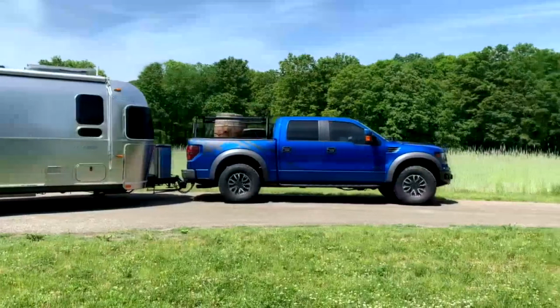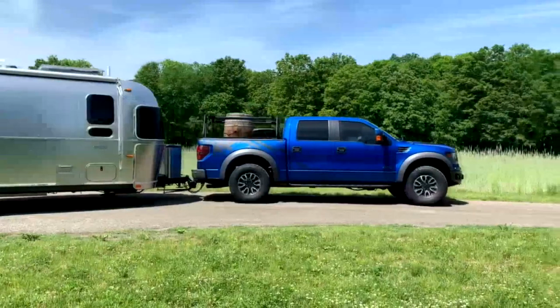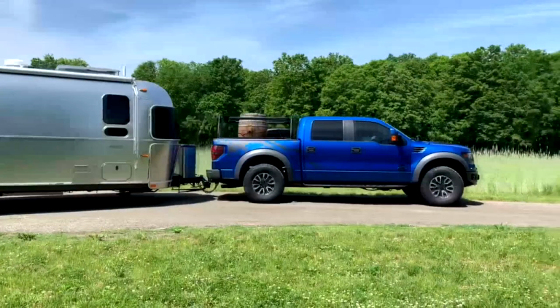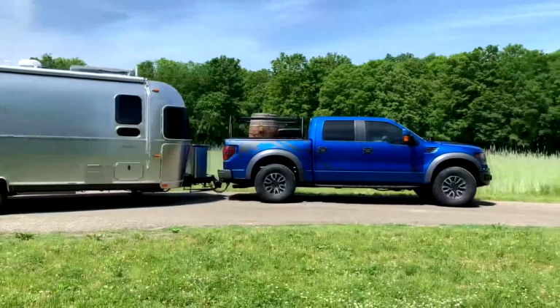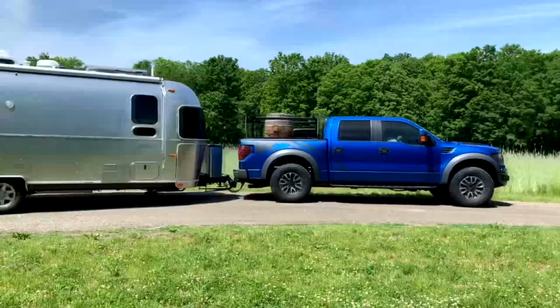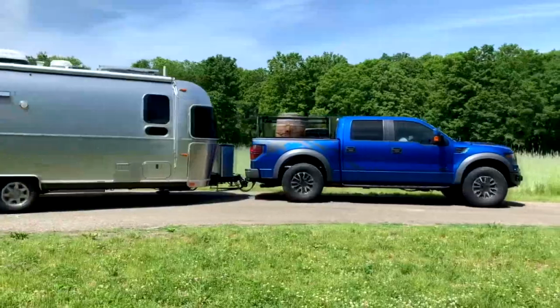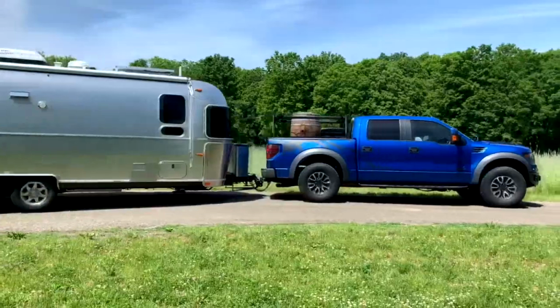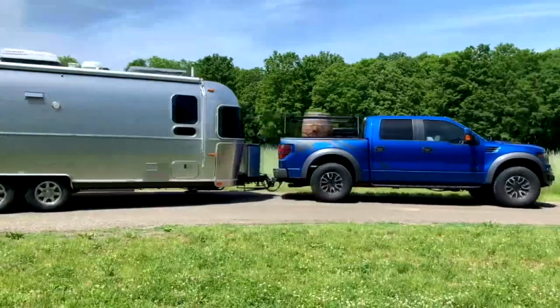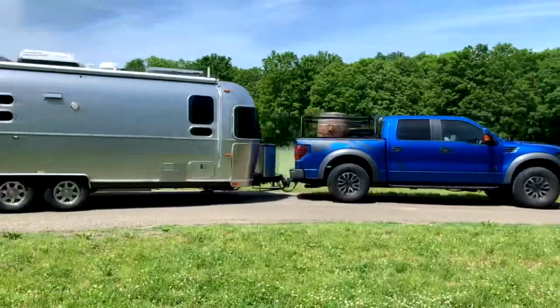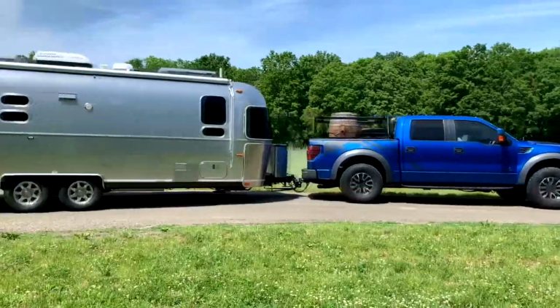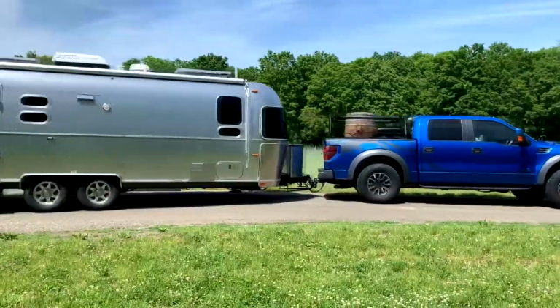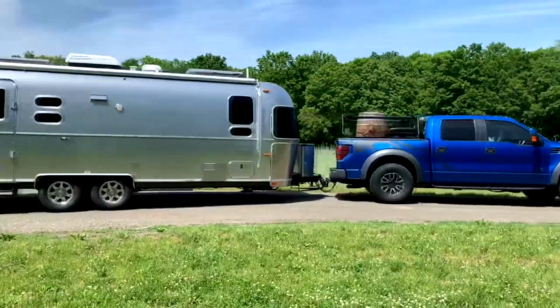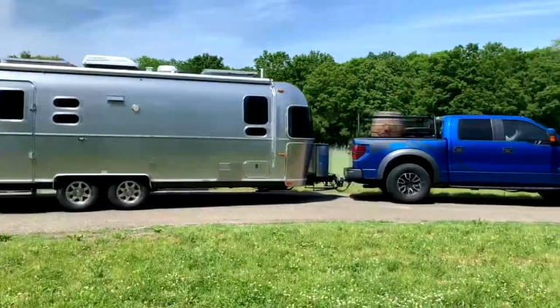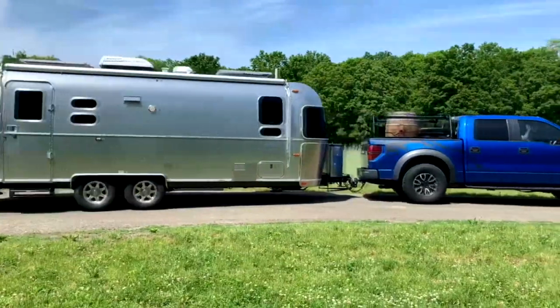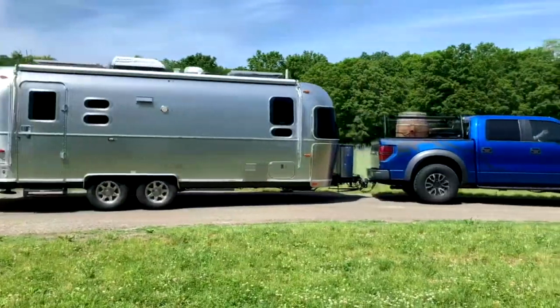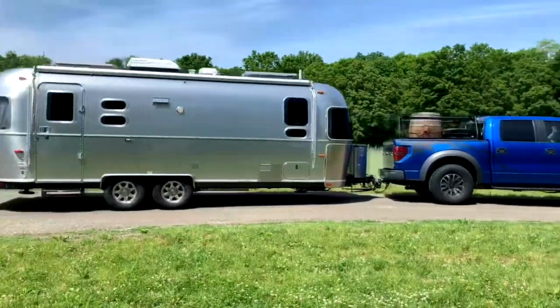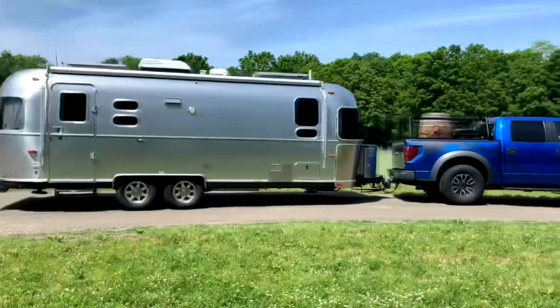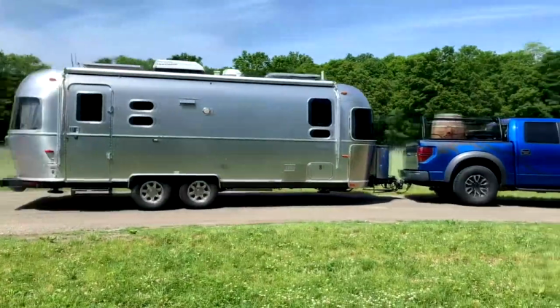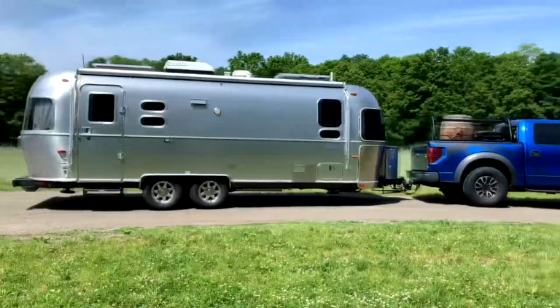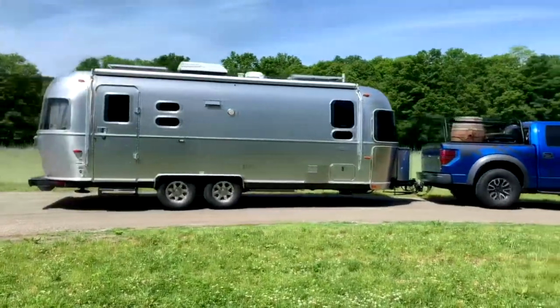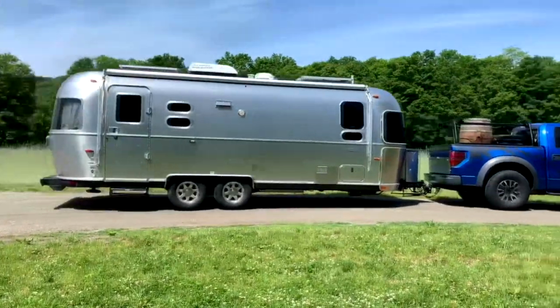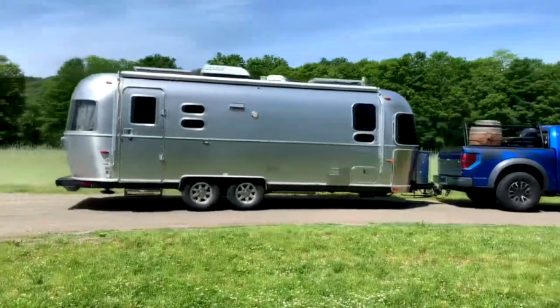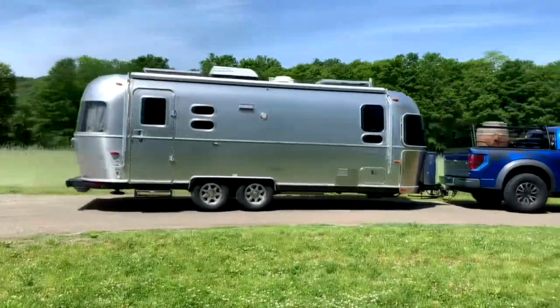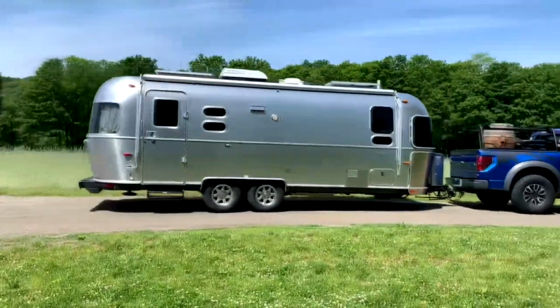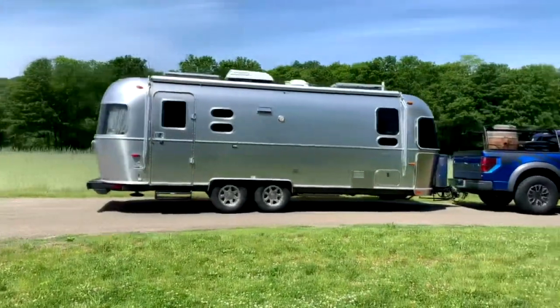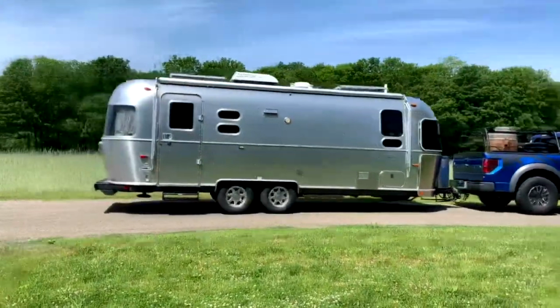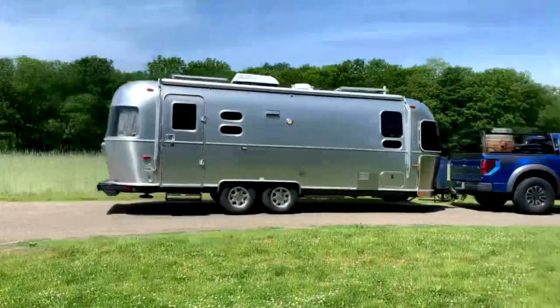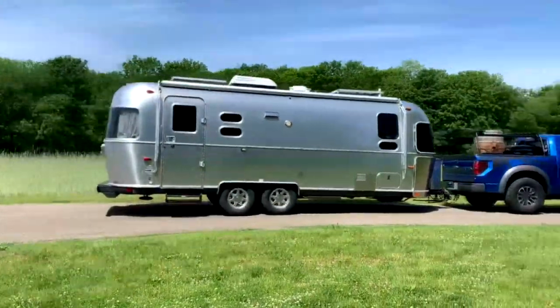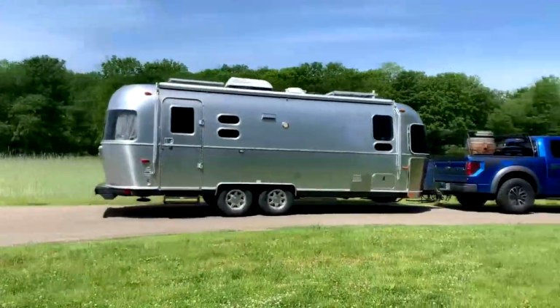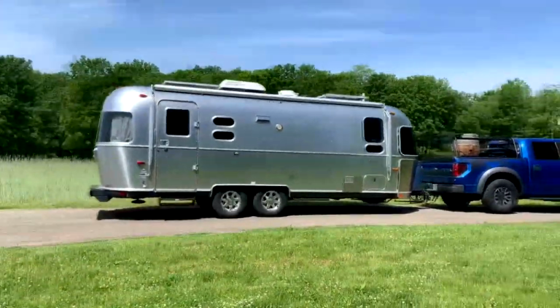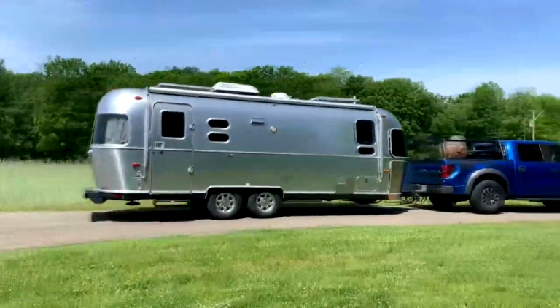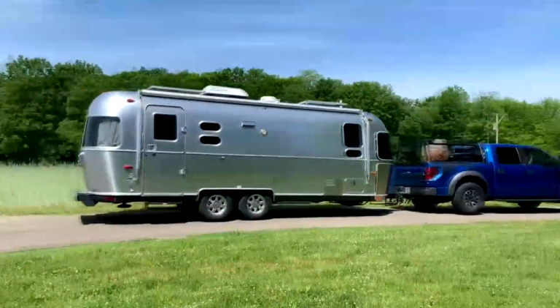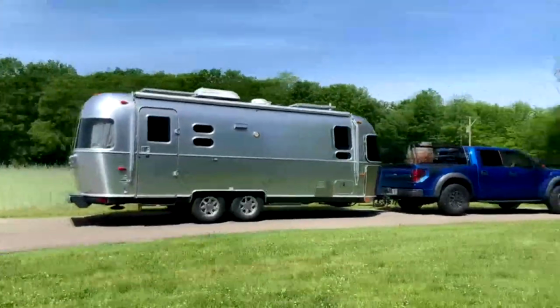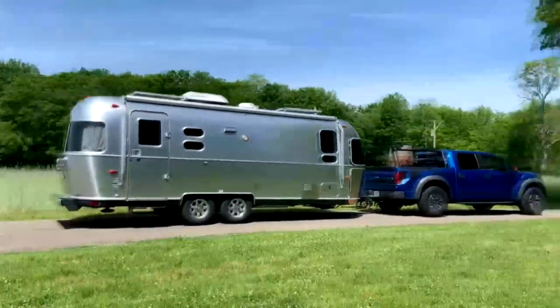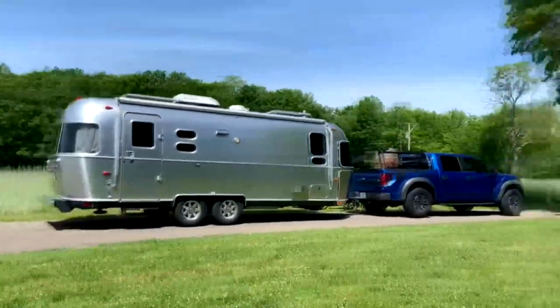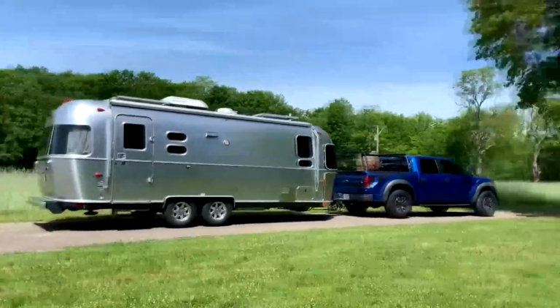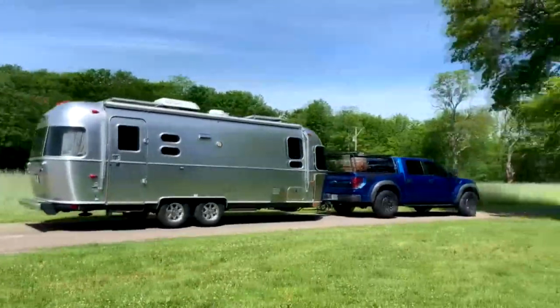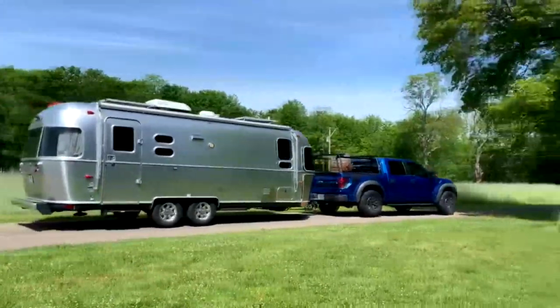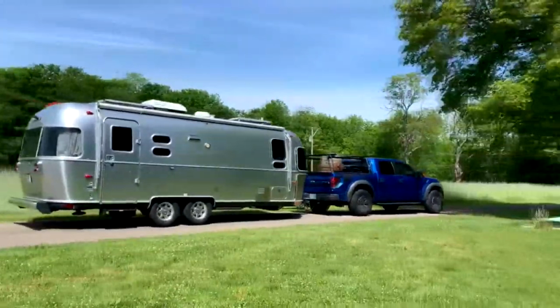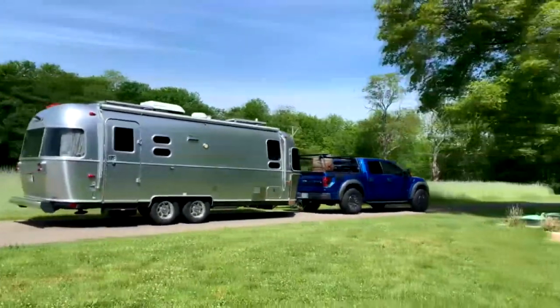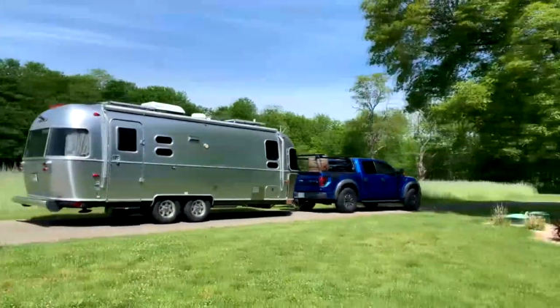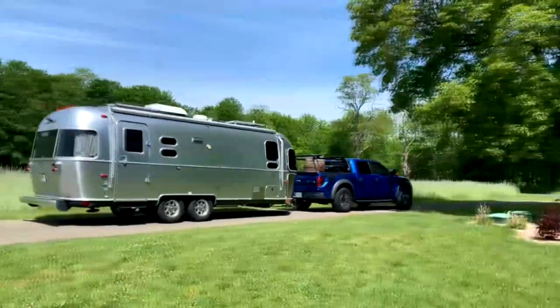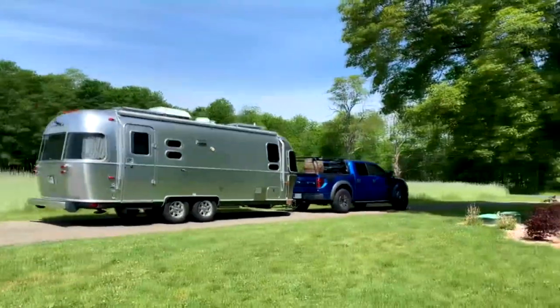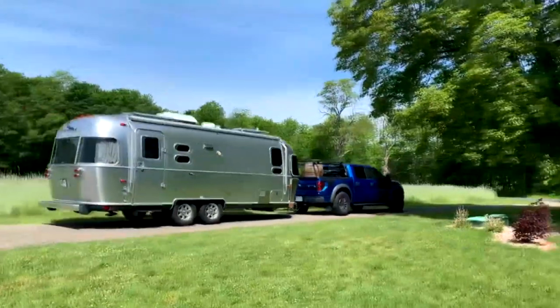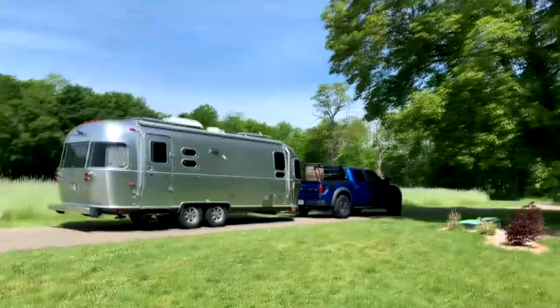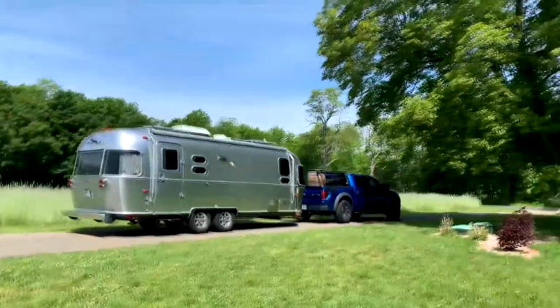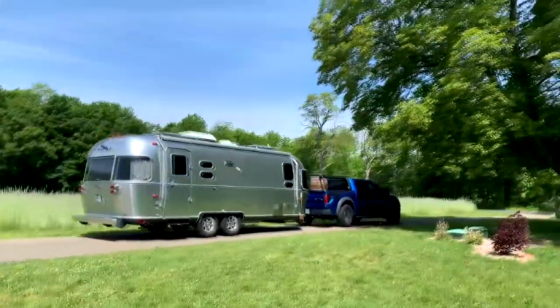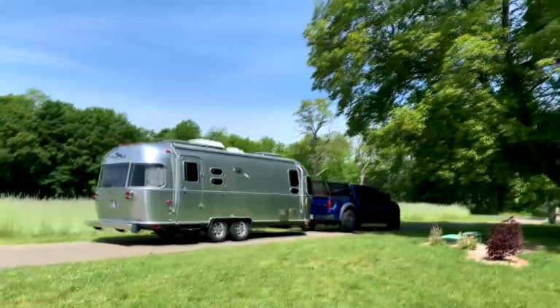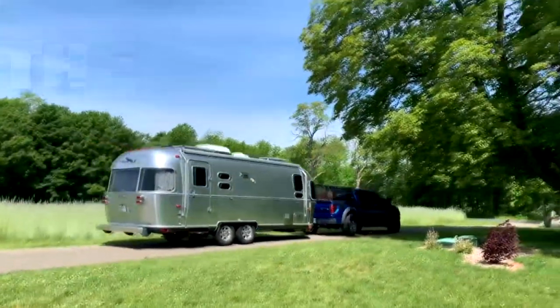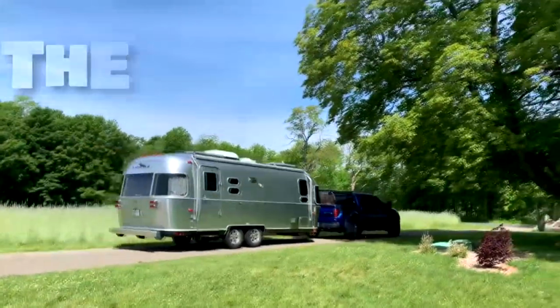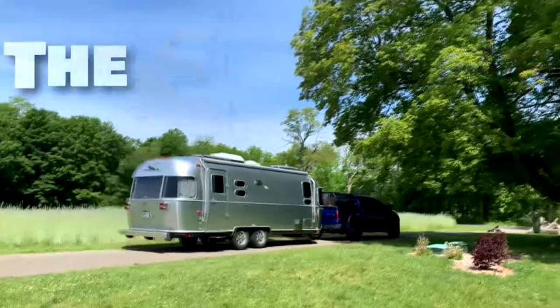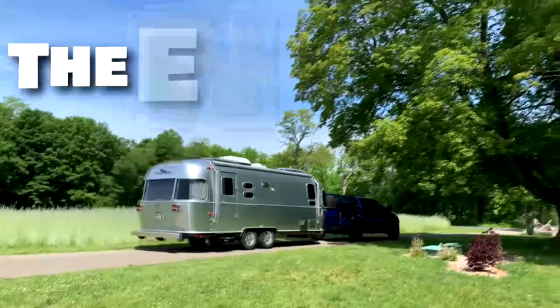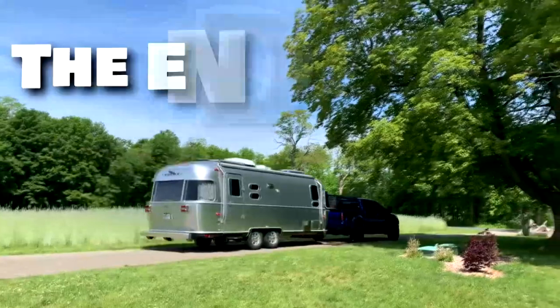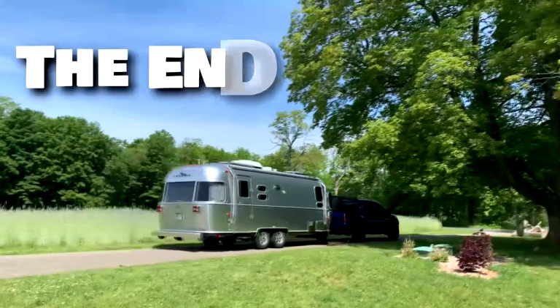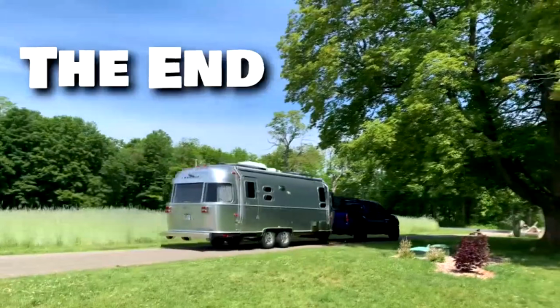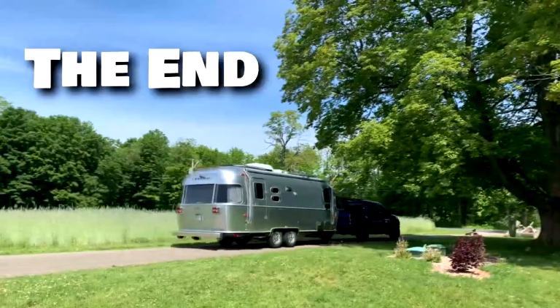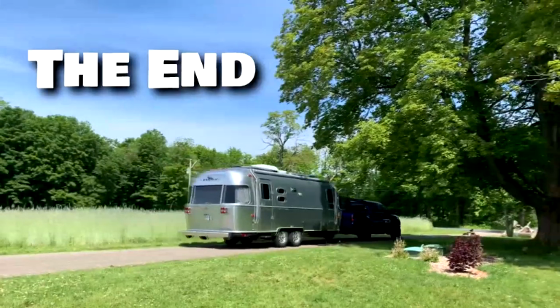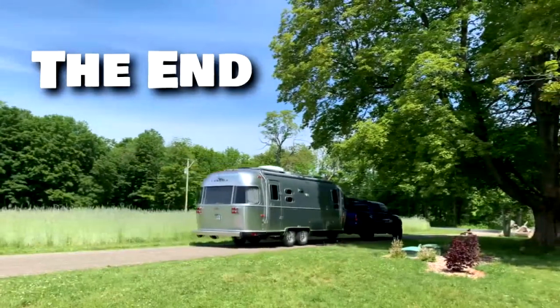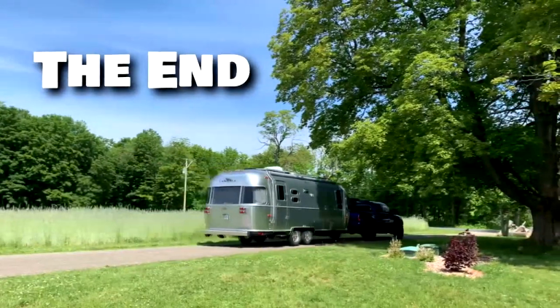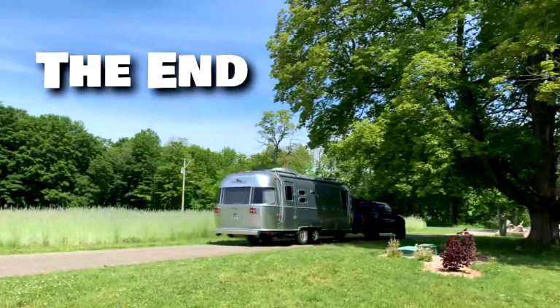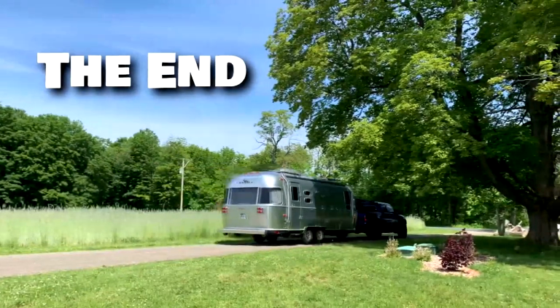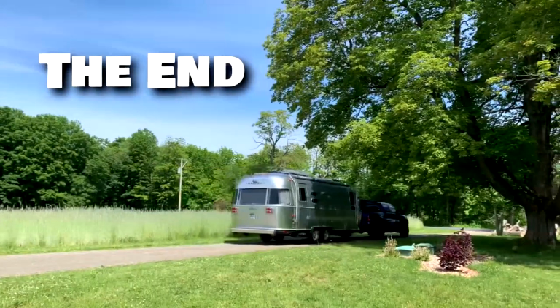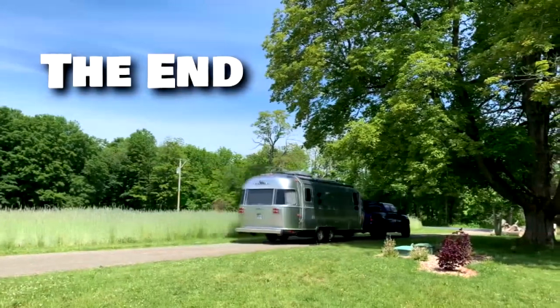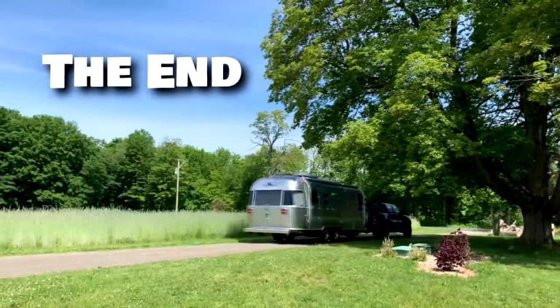Once again, this is Jeff and Jenny, and we're the Airstream Nerds. Please hit the subscribe button, hit the like button, put any comments below, and we'll see you on the next trip.